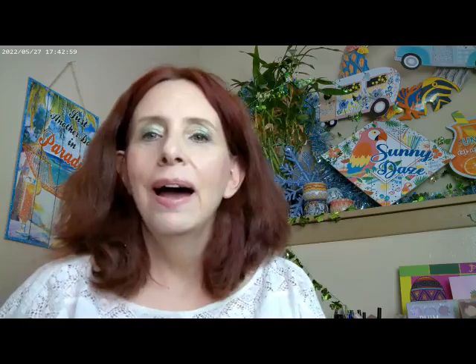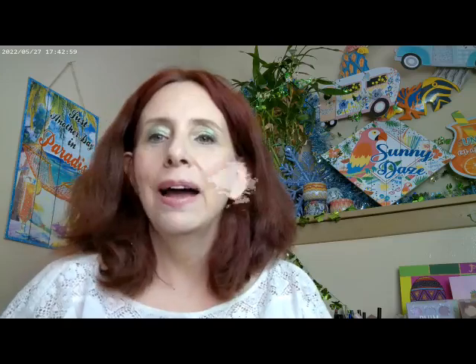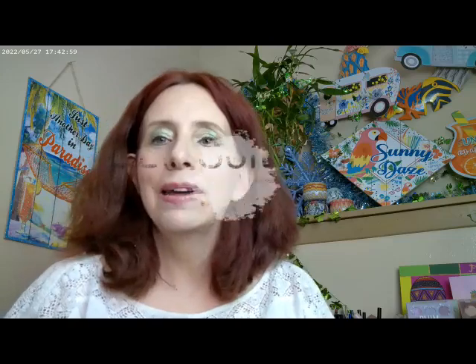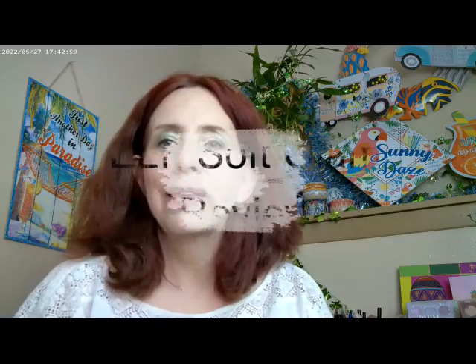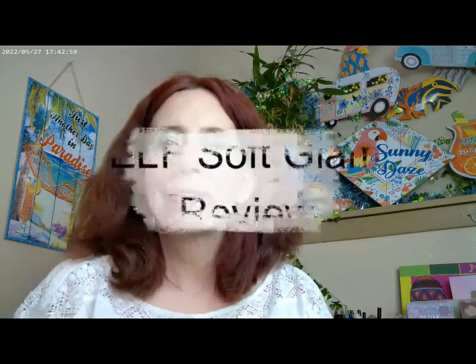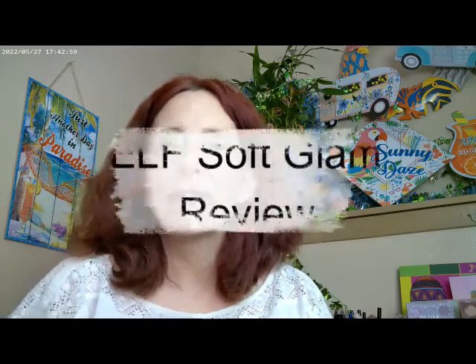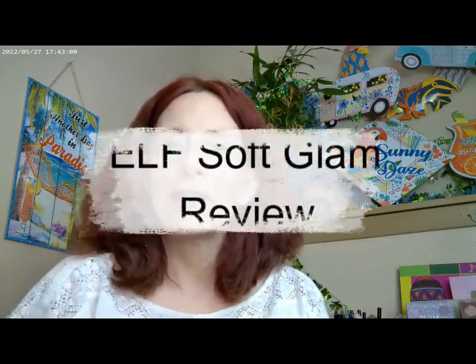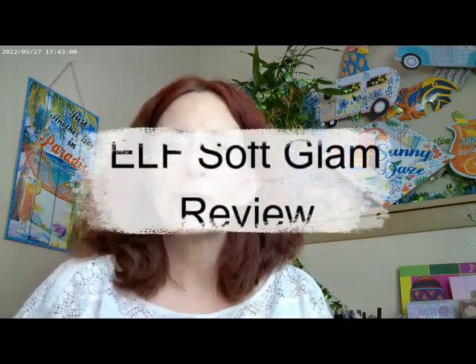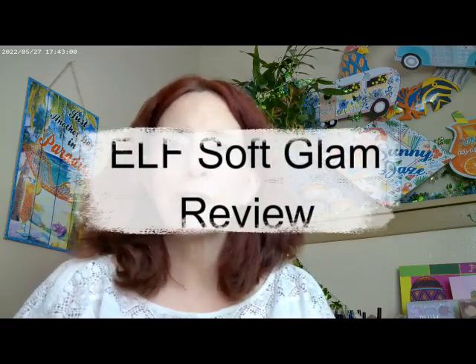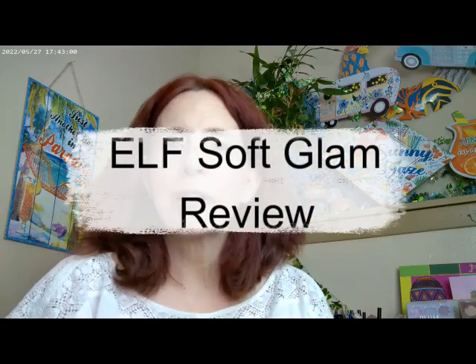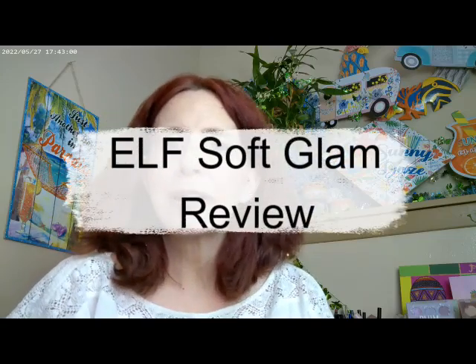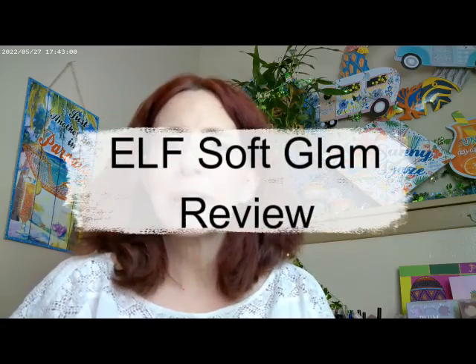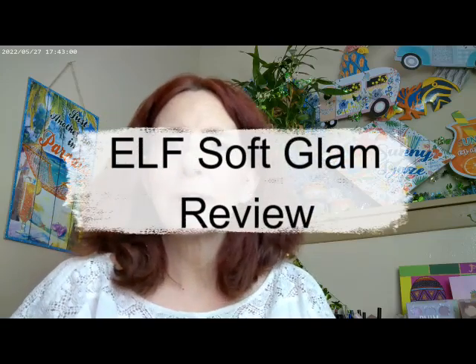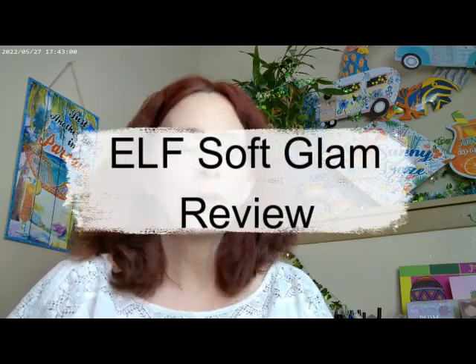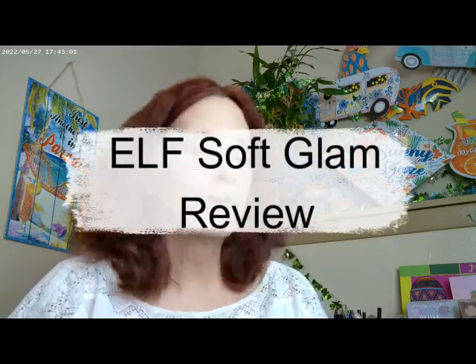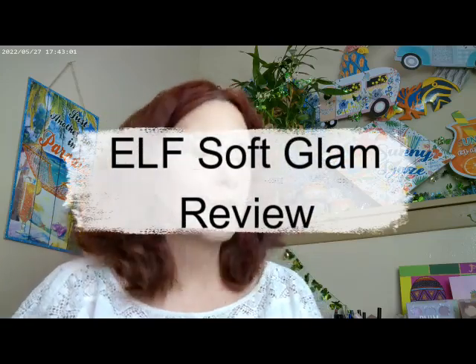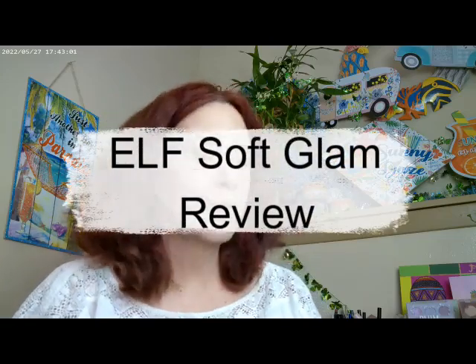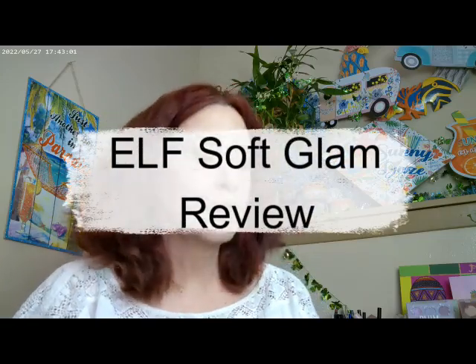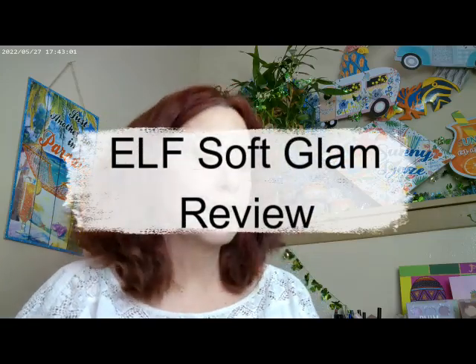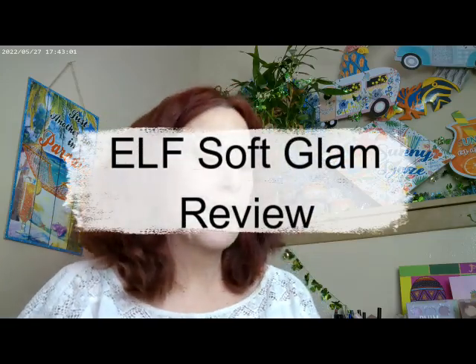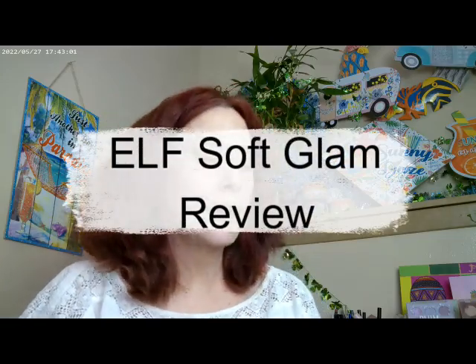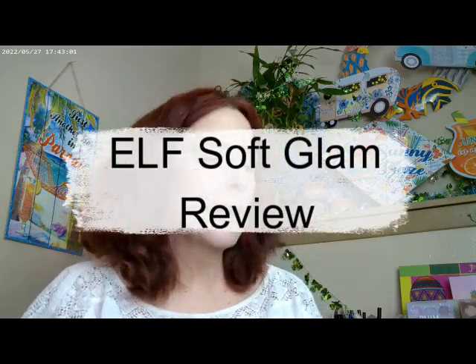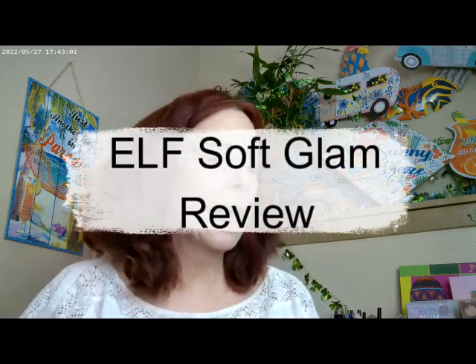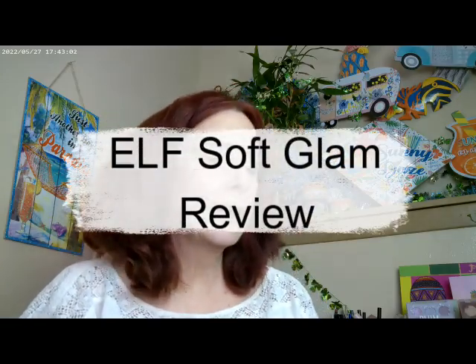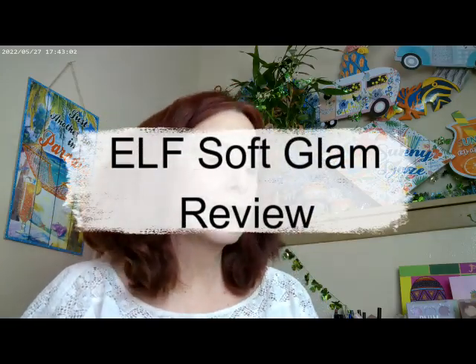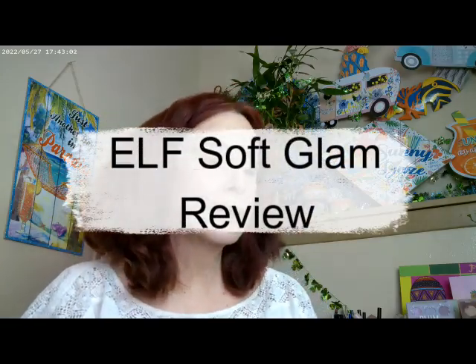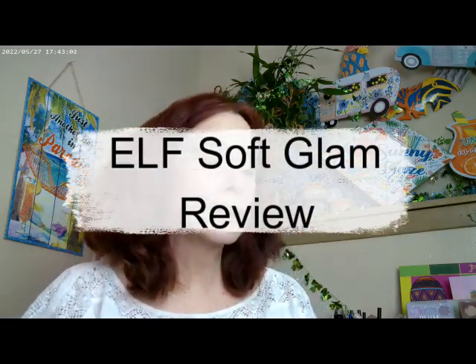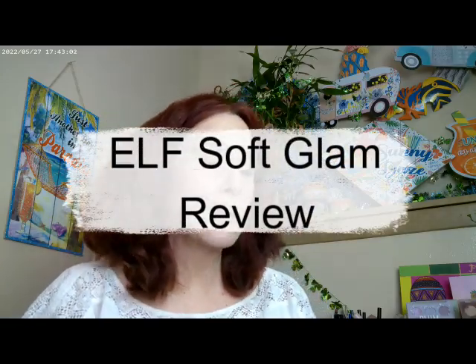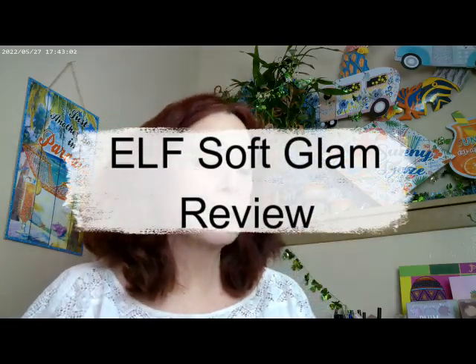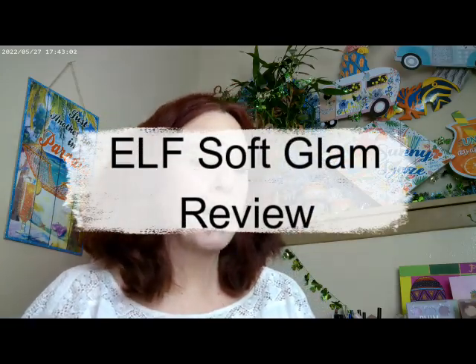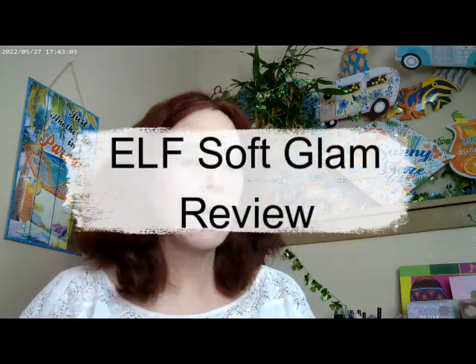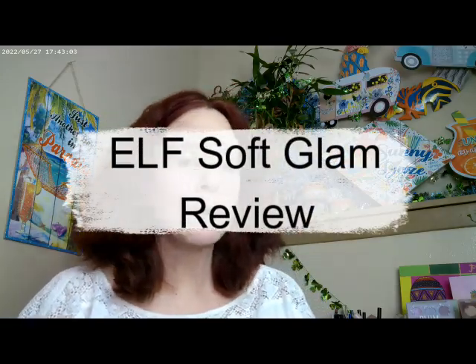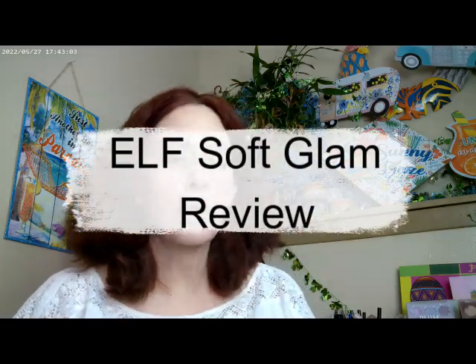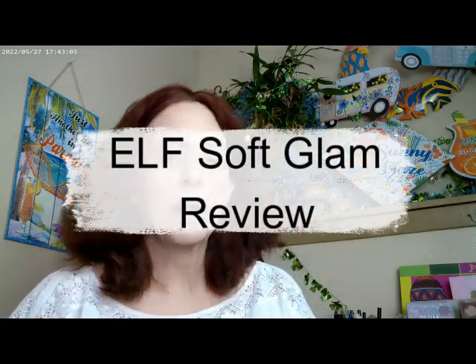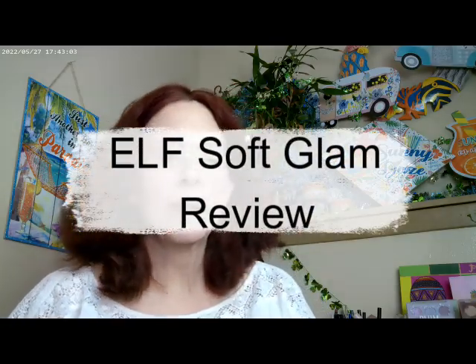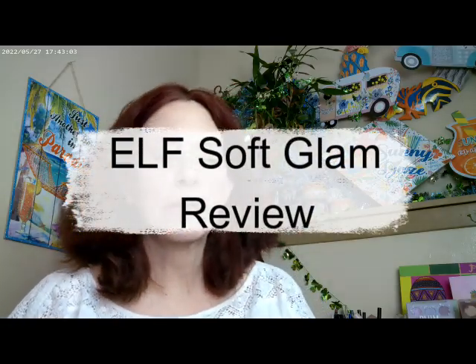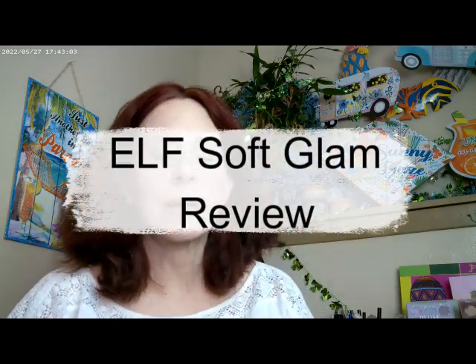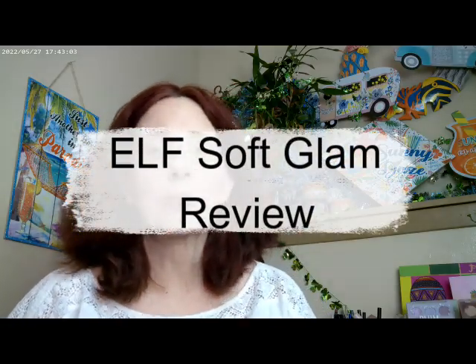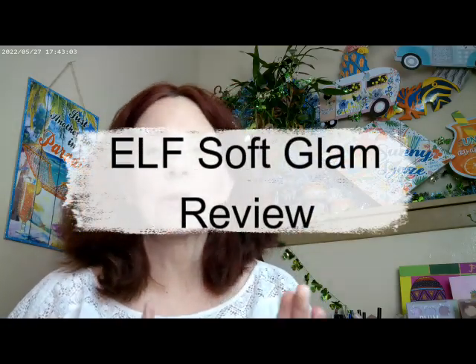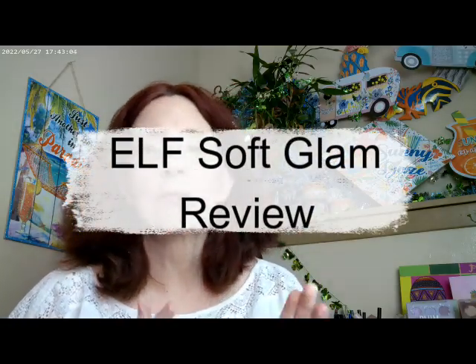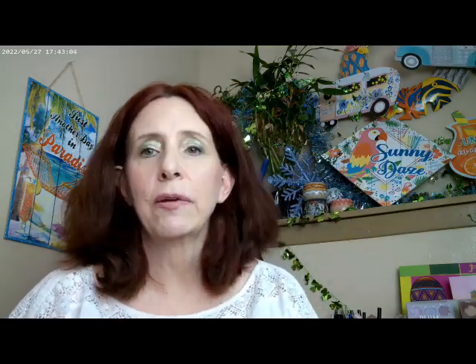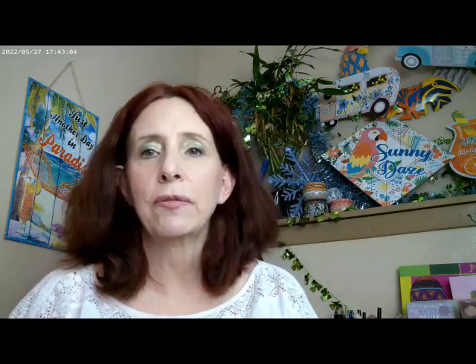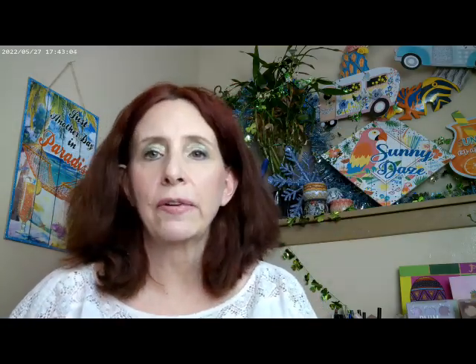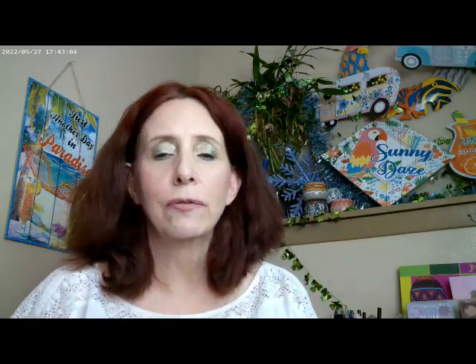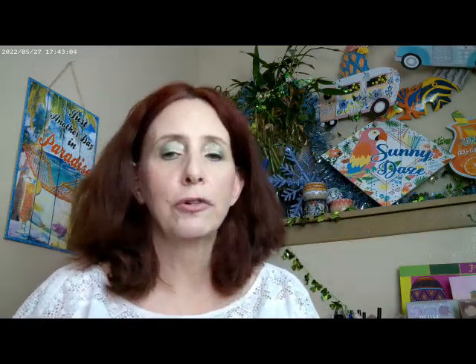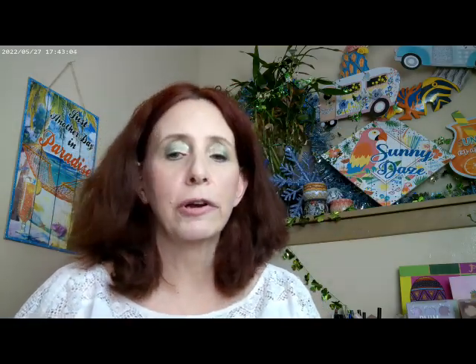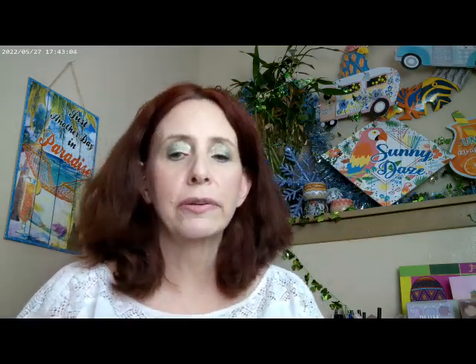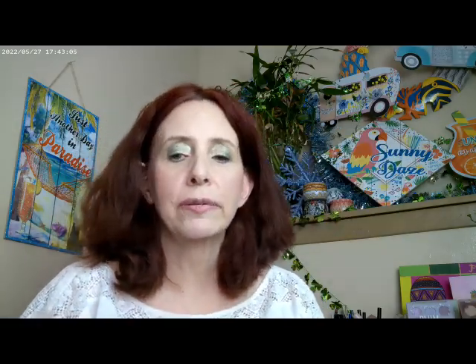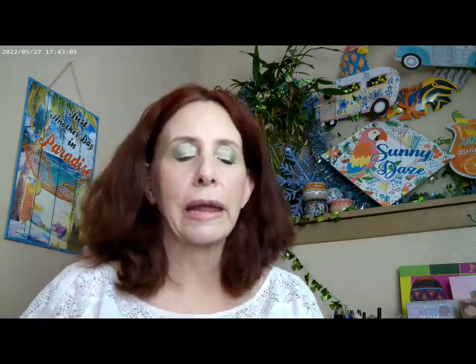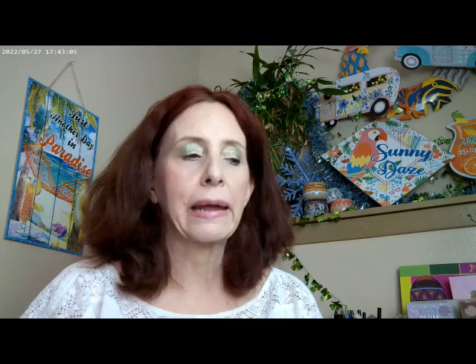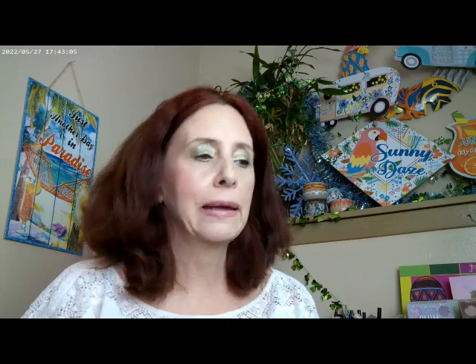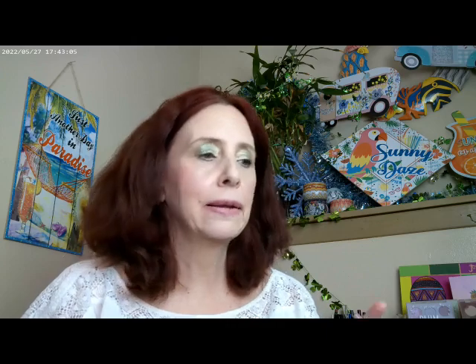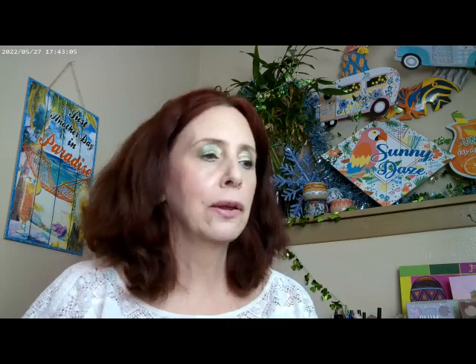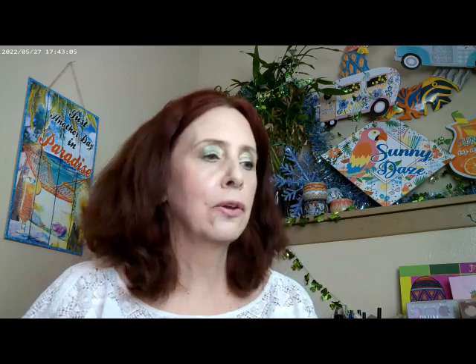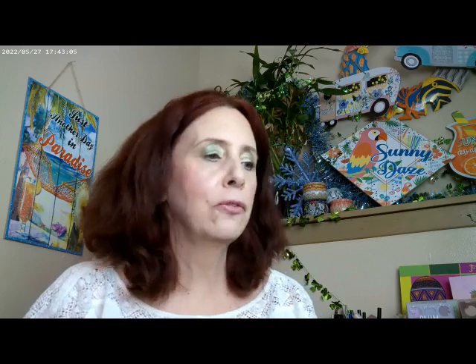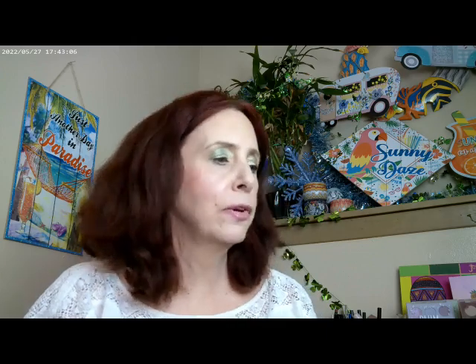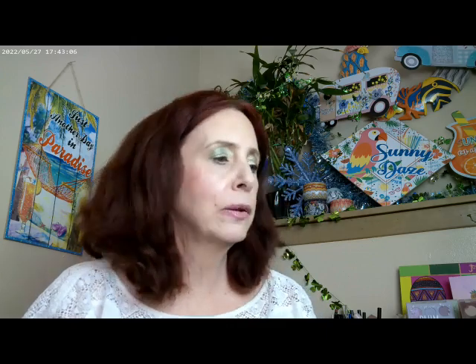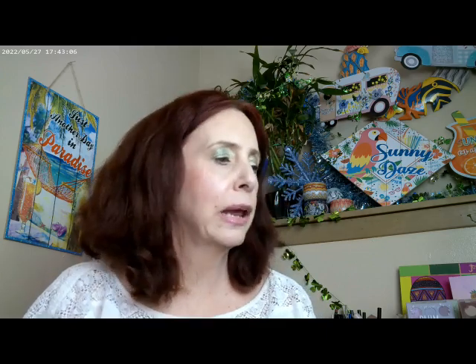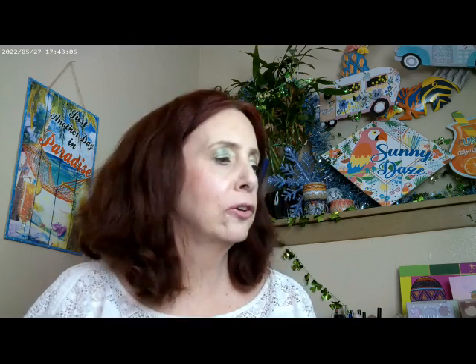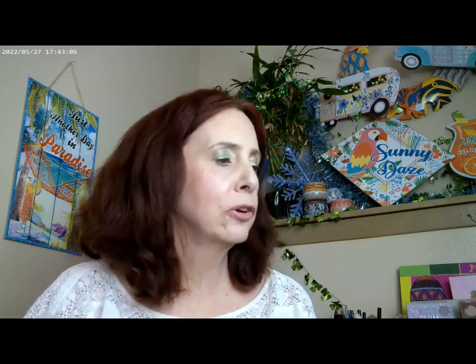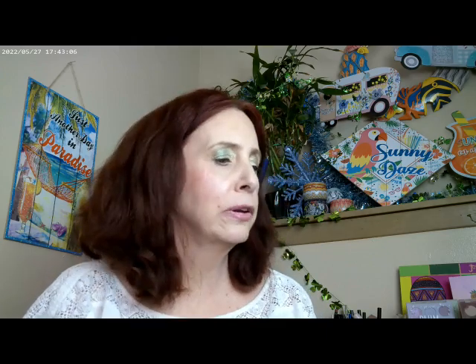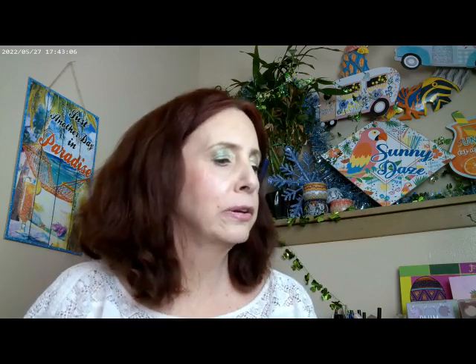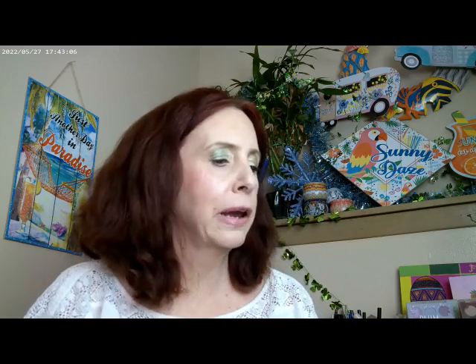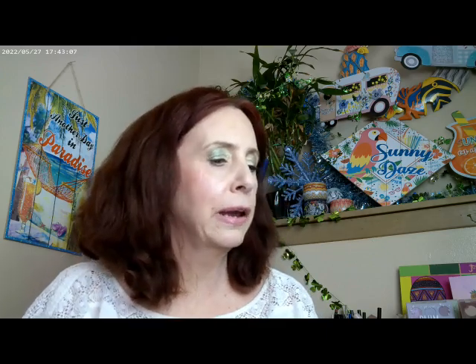Hi, it's Adrienne. How are you doing today? I'm back with a couple of my favorites and a new foundation today.